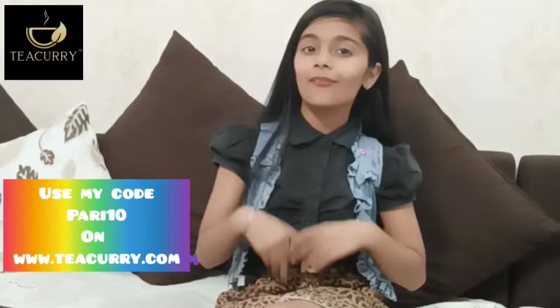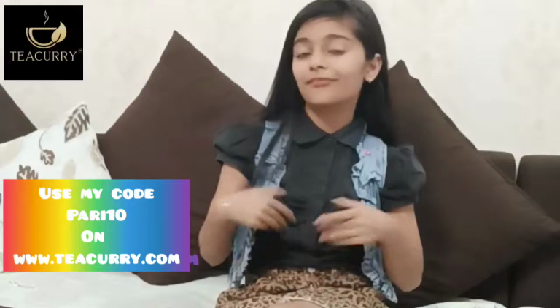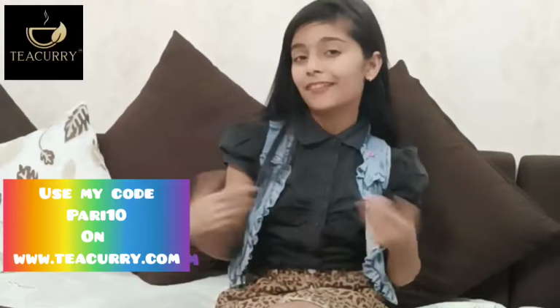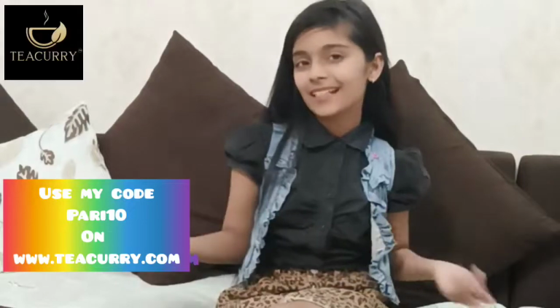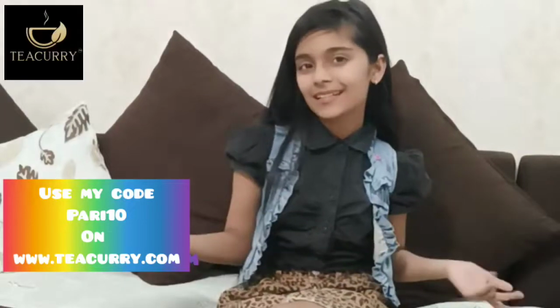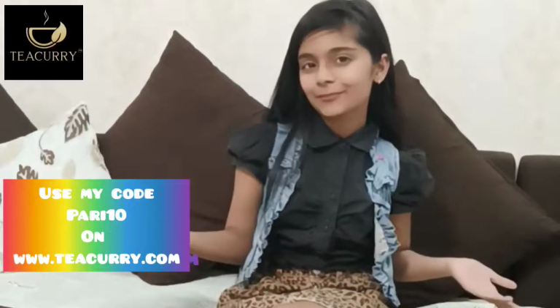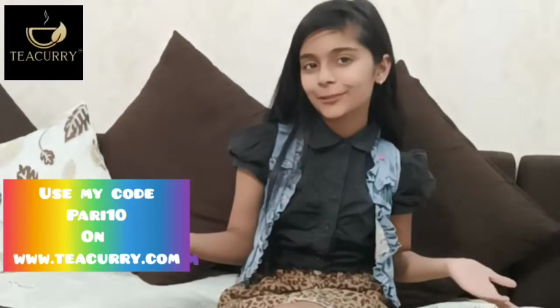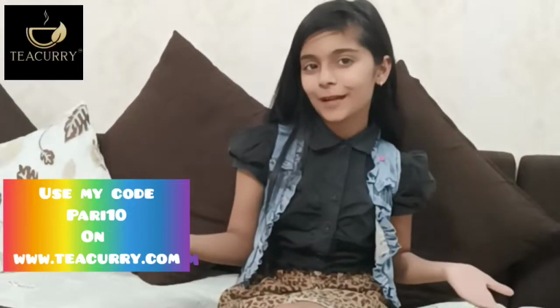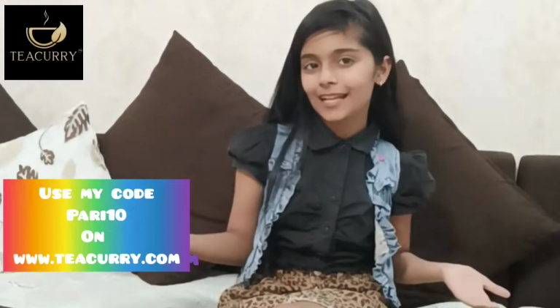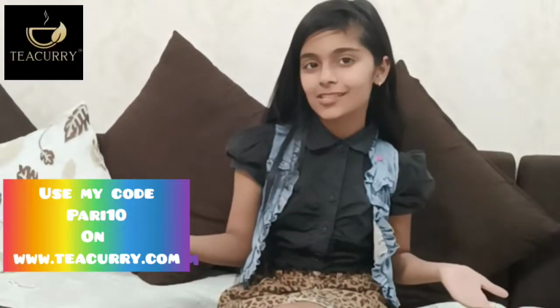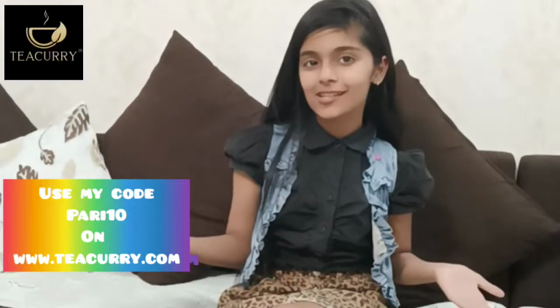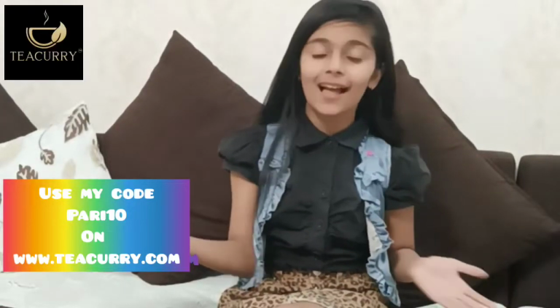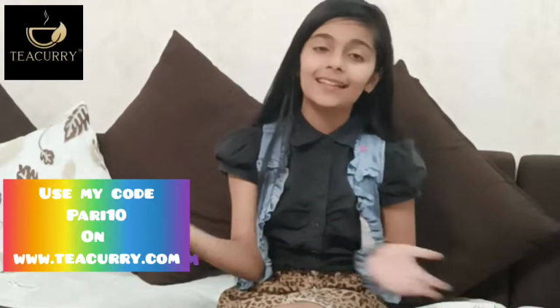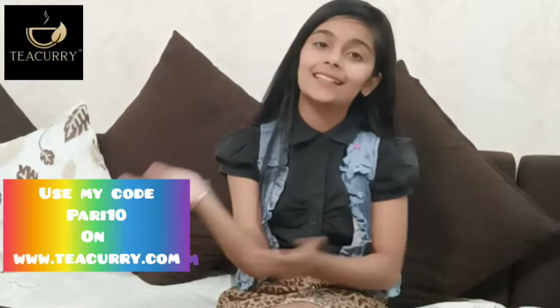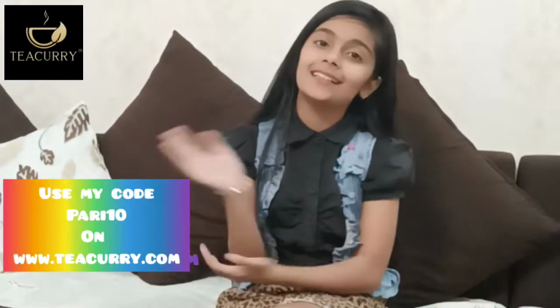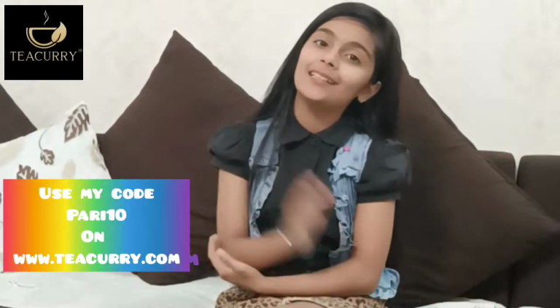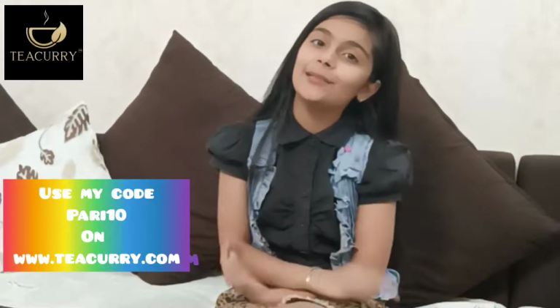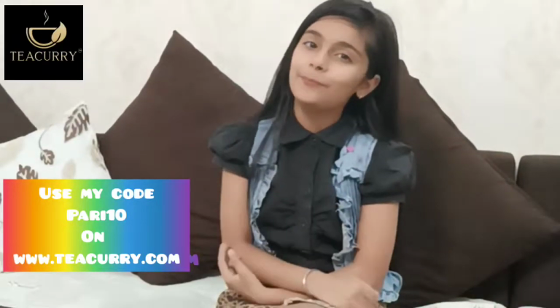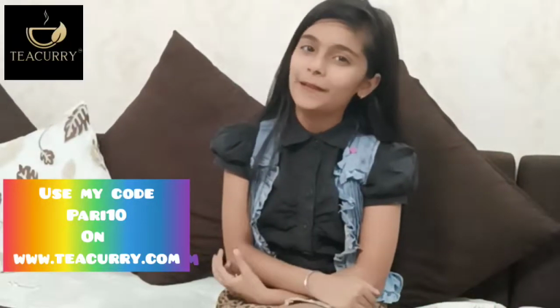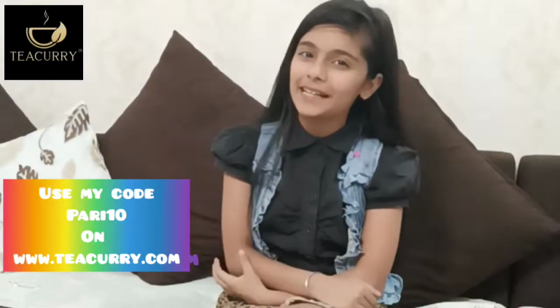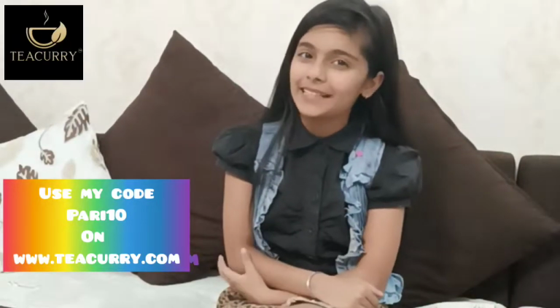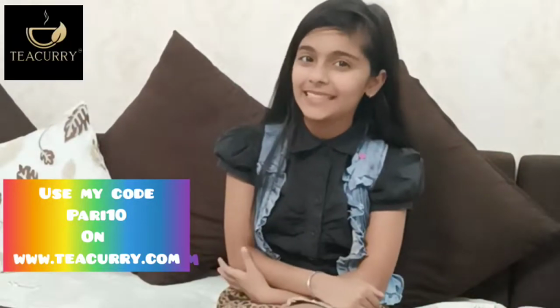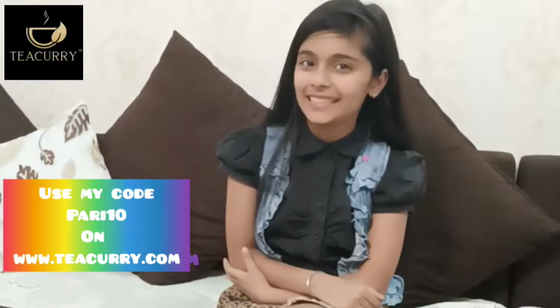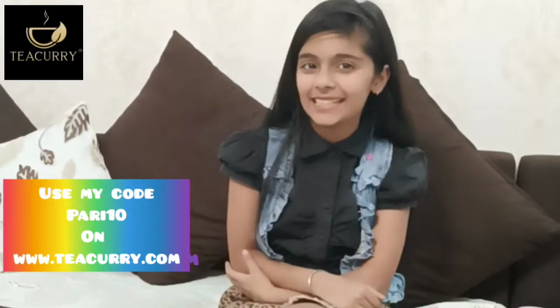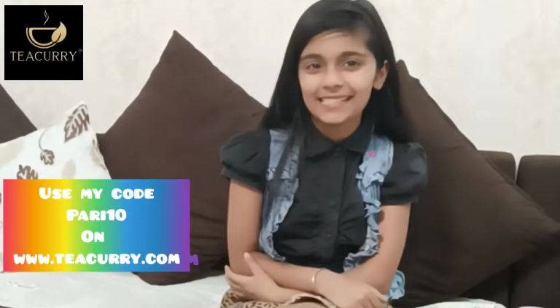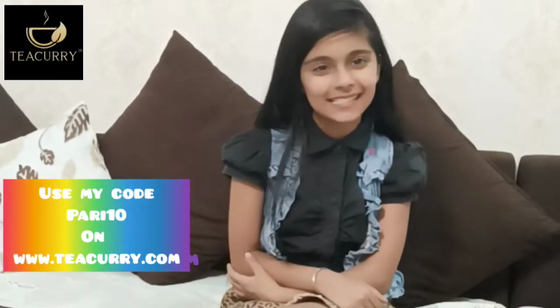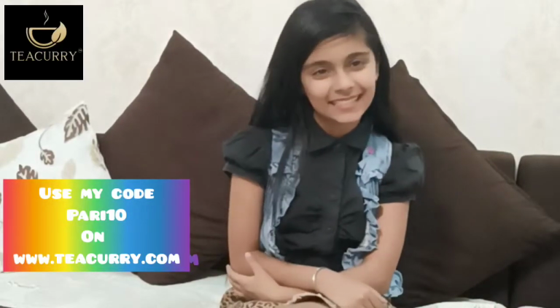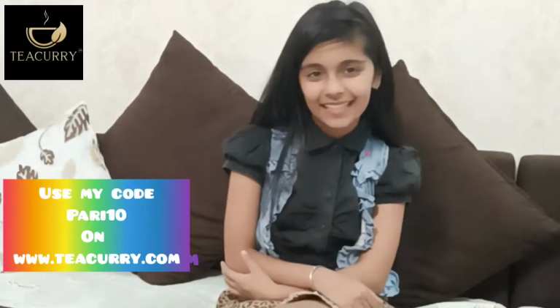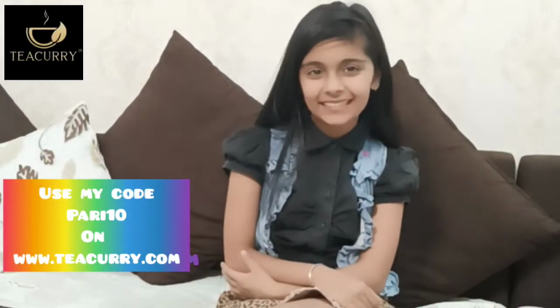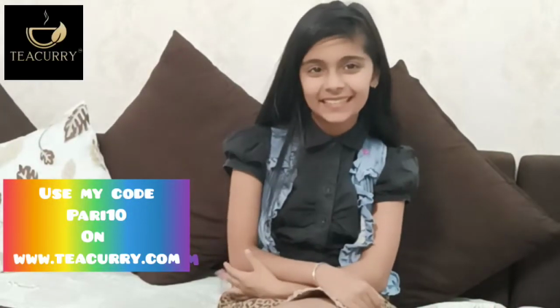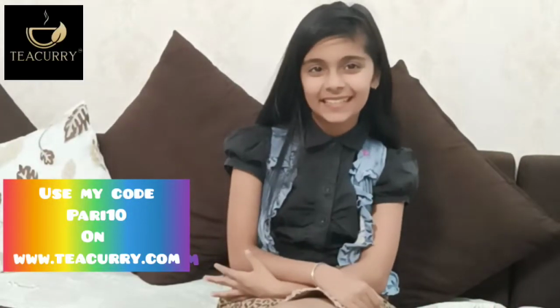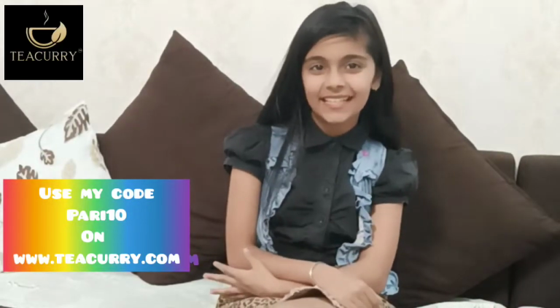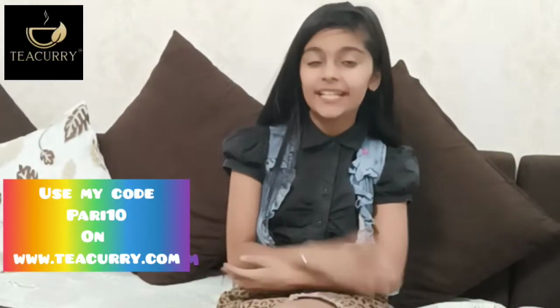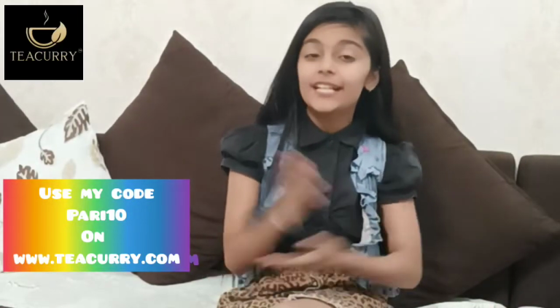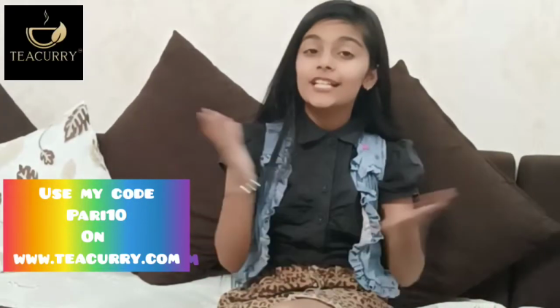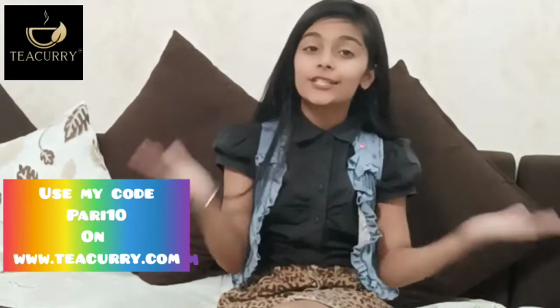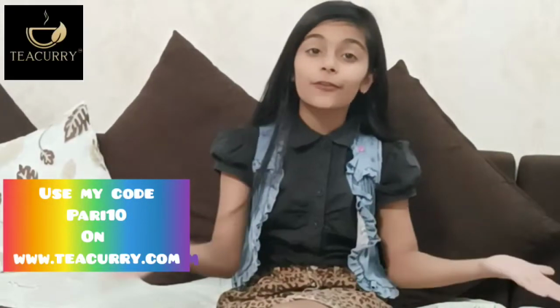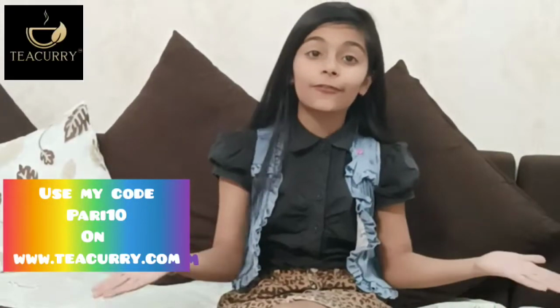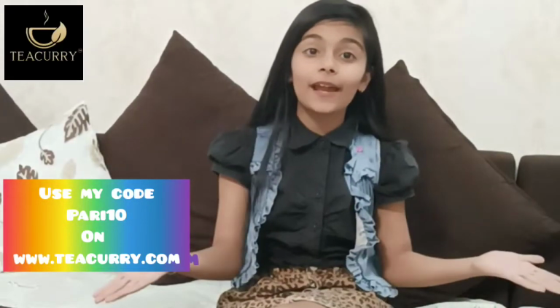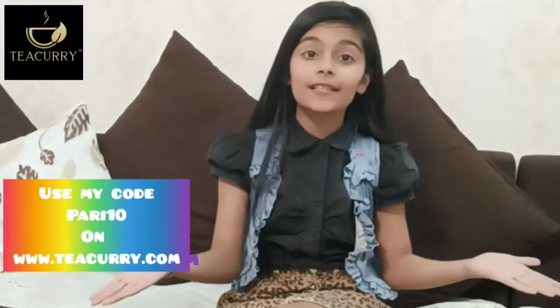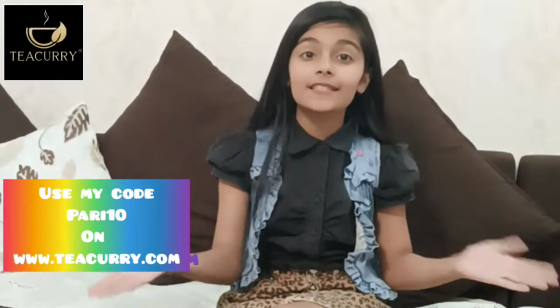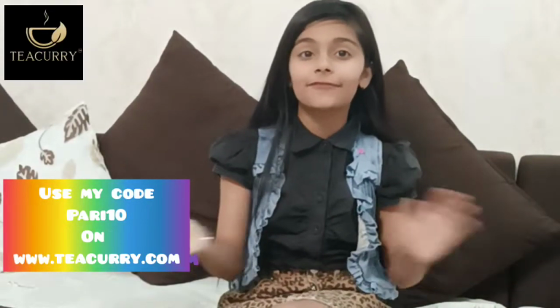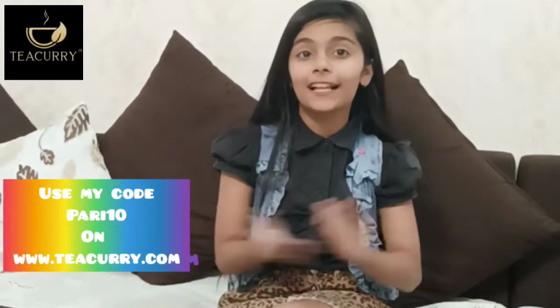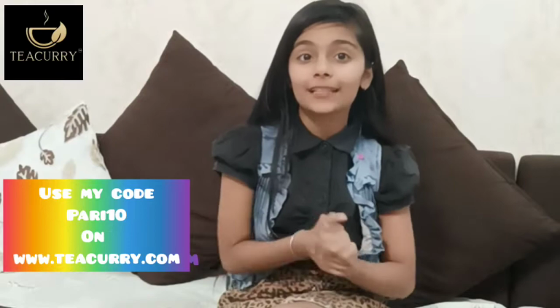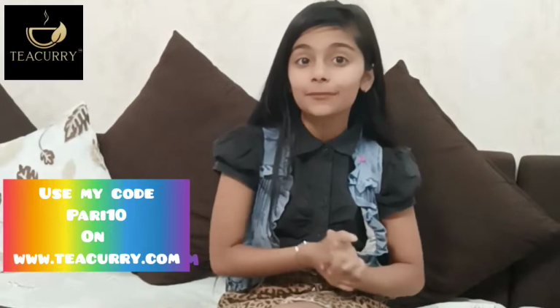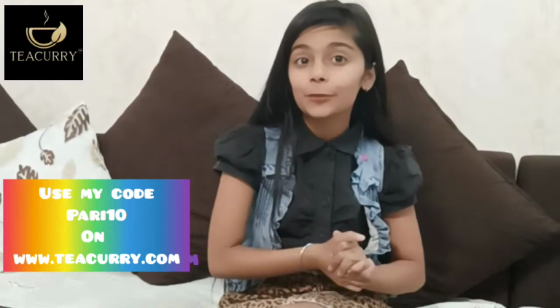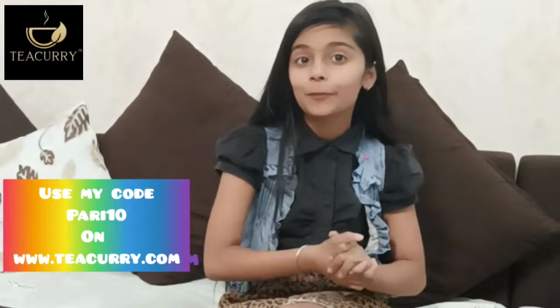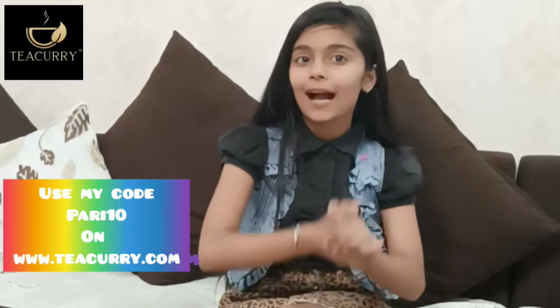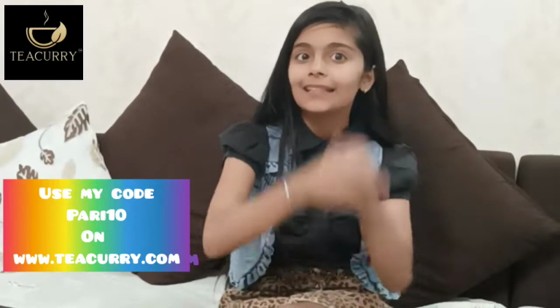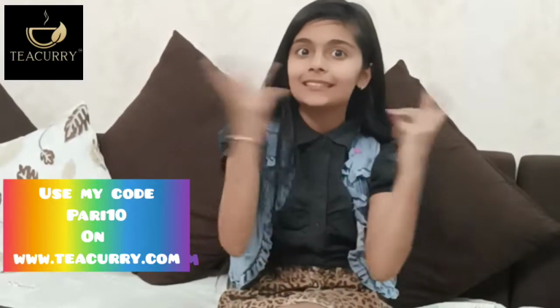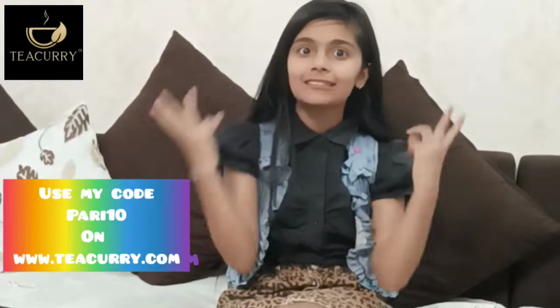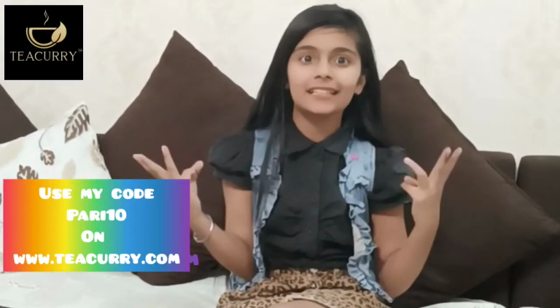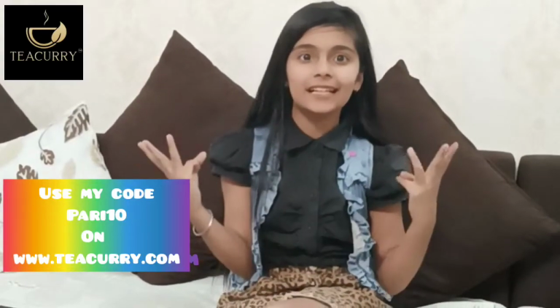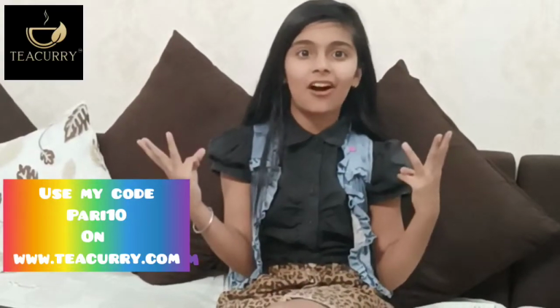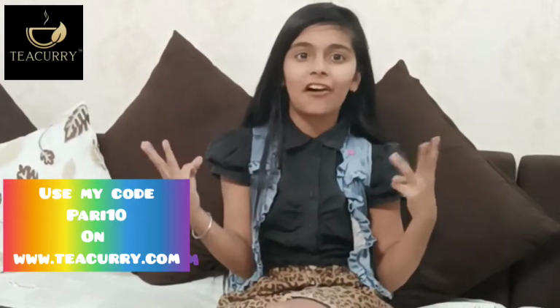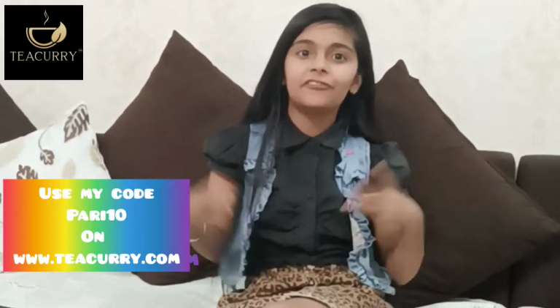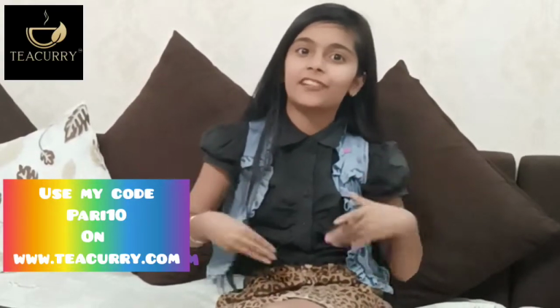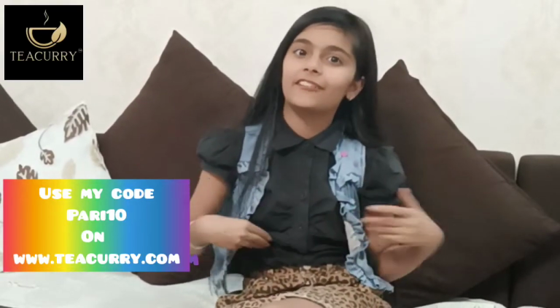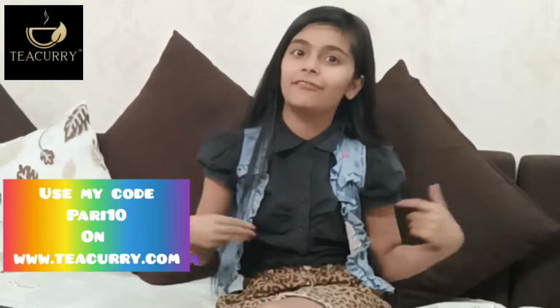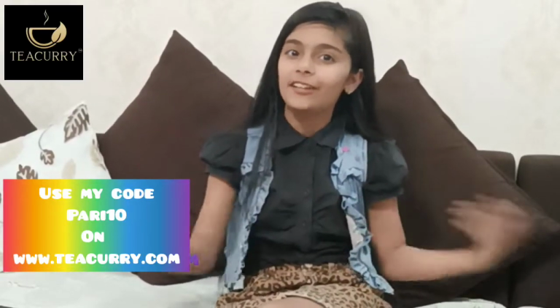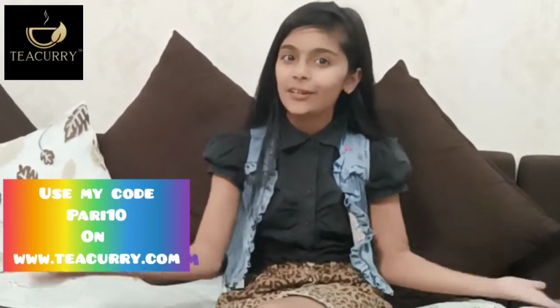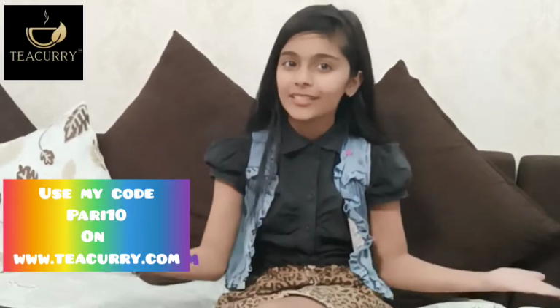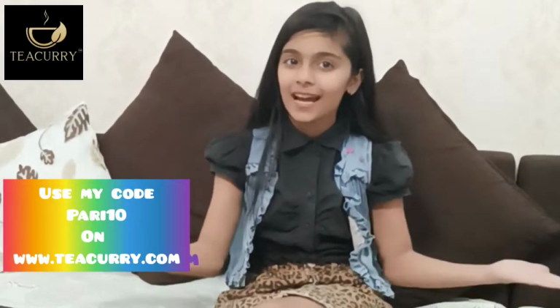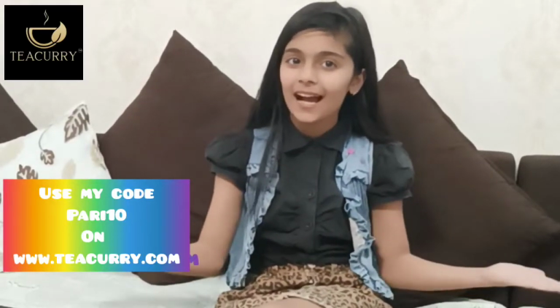Welcome to my channel, Parisee Tea. So friends, welcome to part 3 of review time.